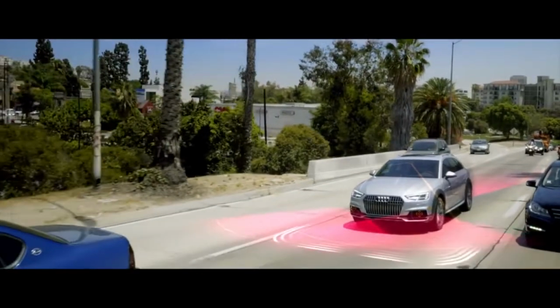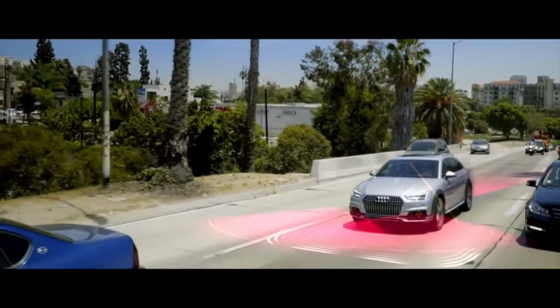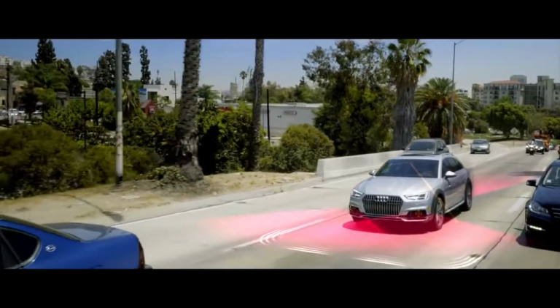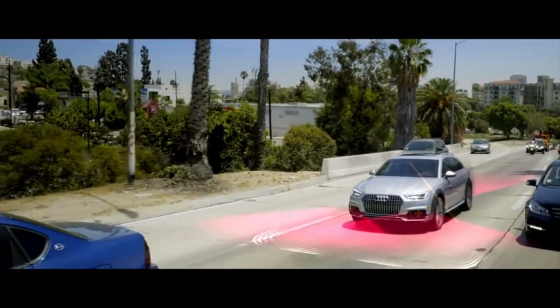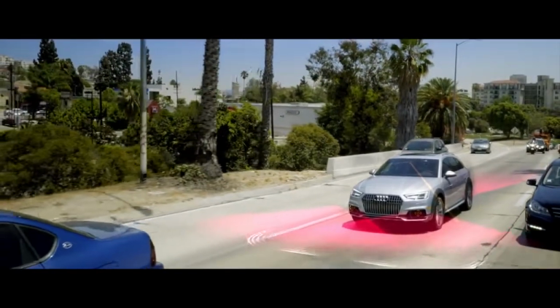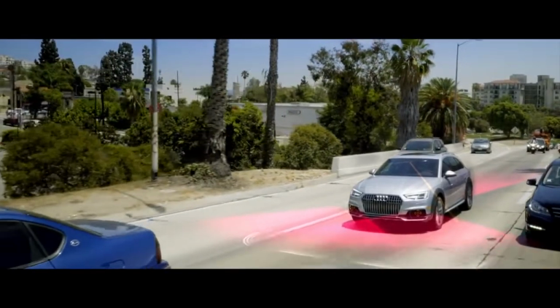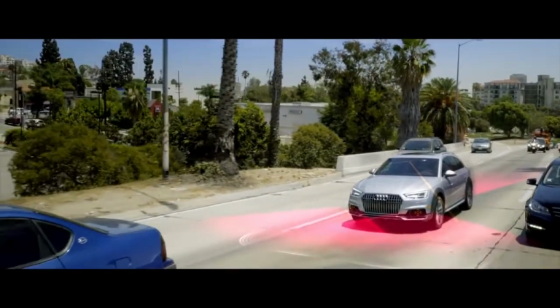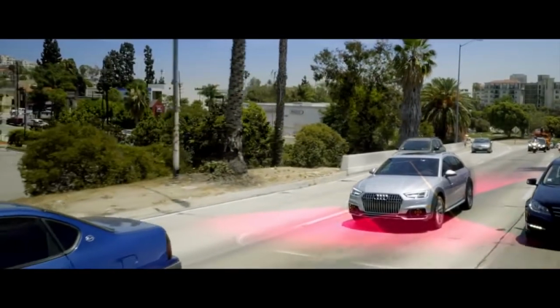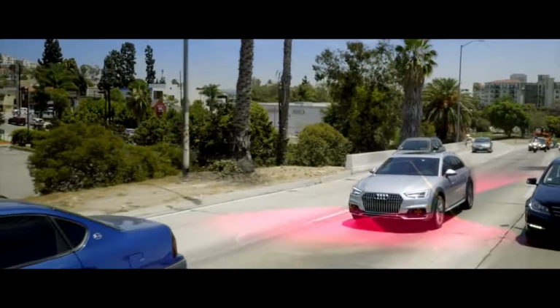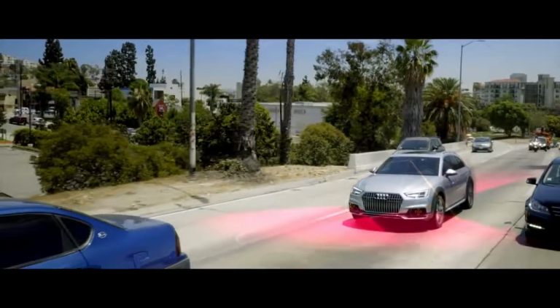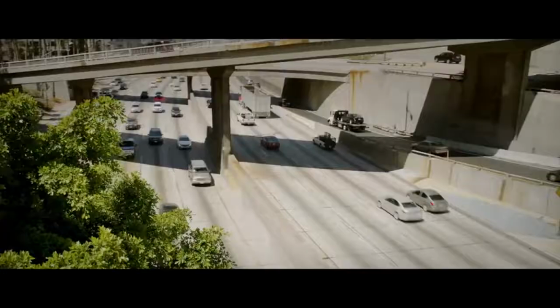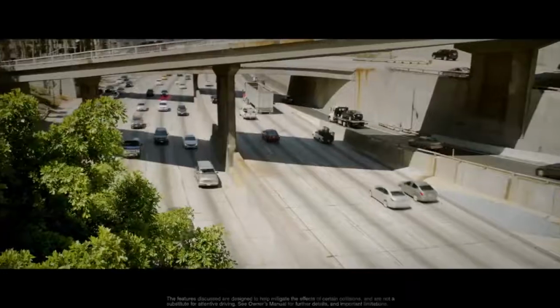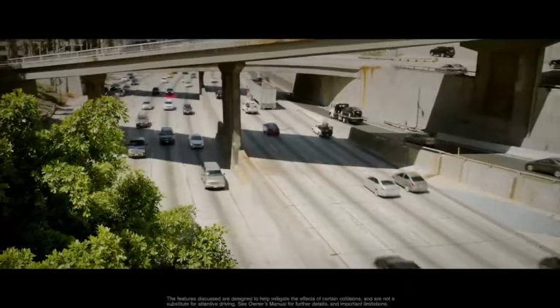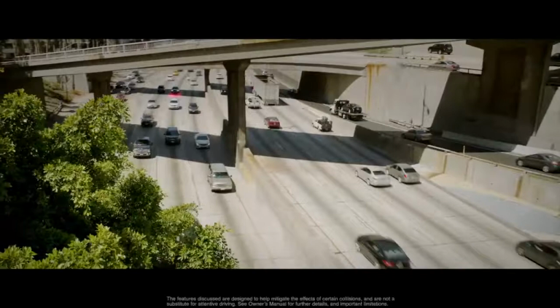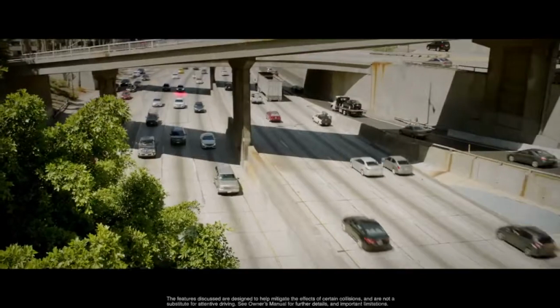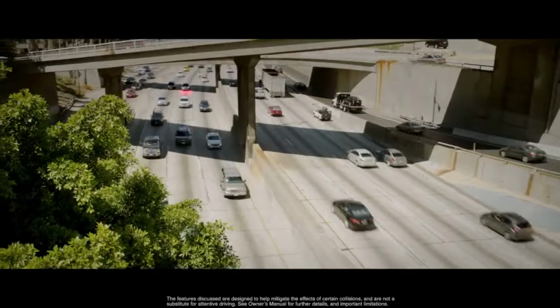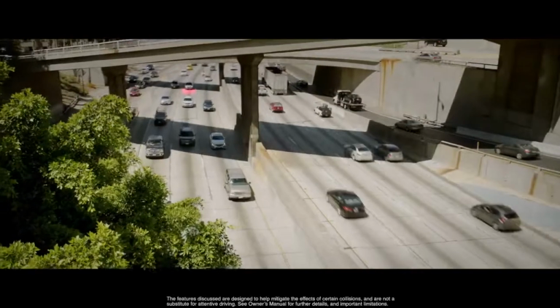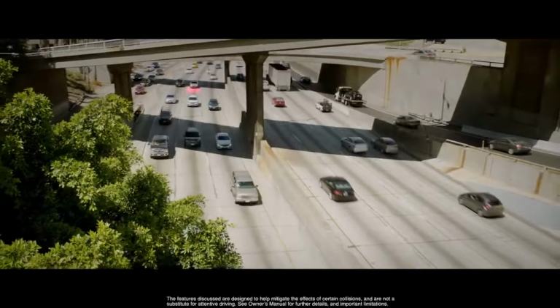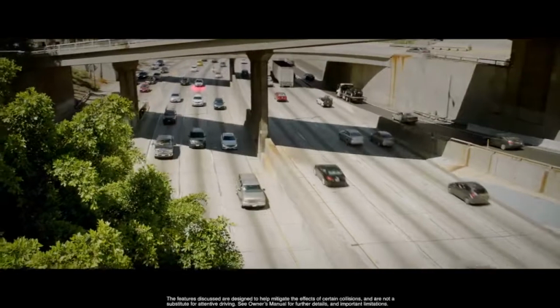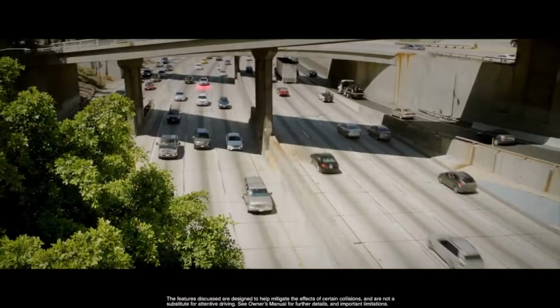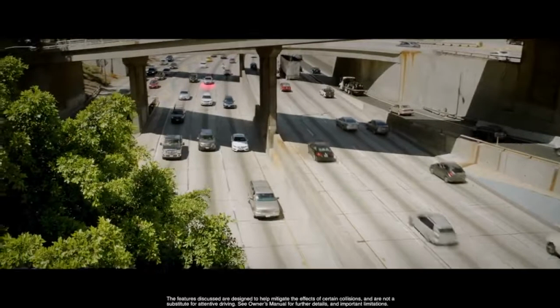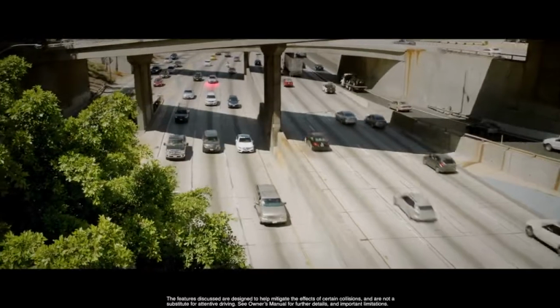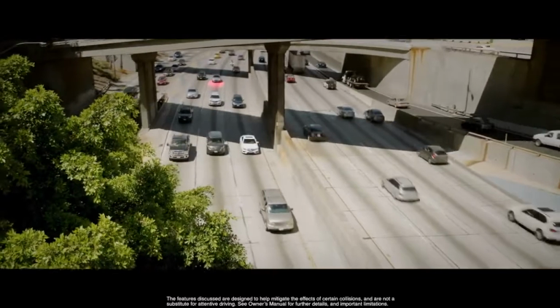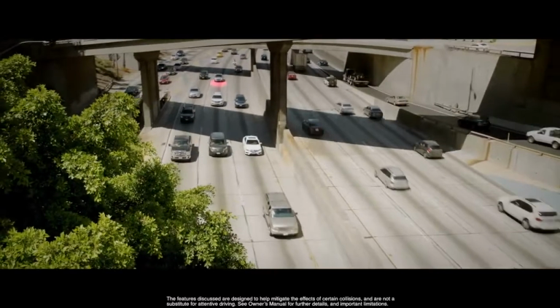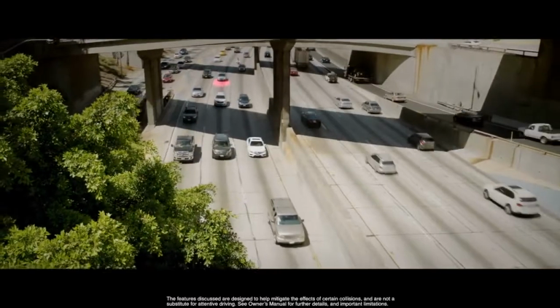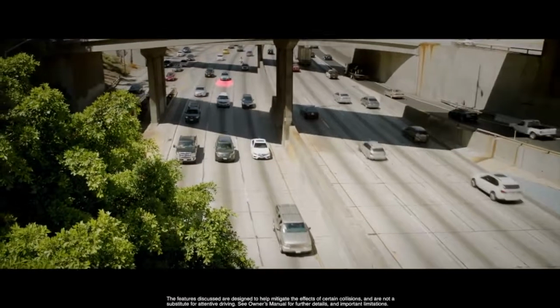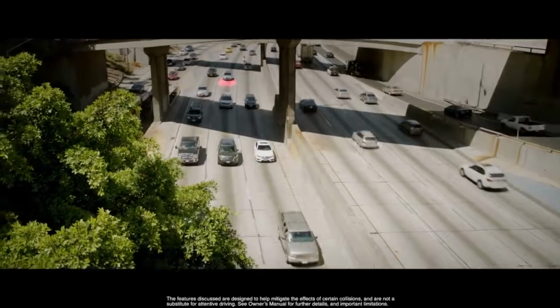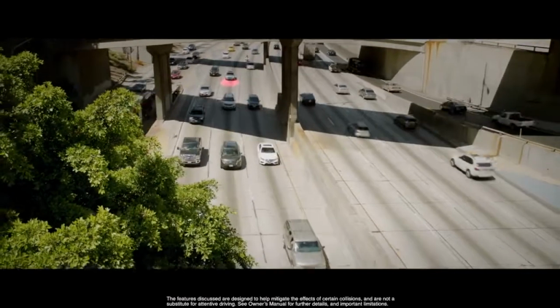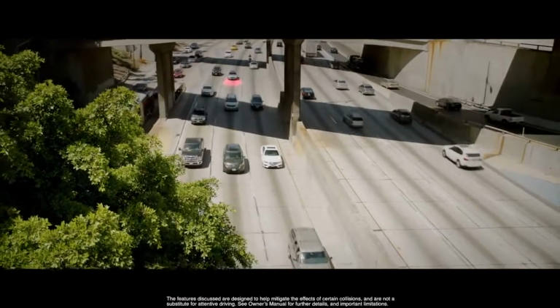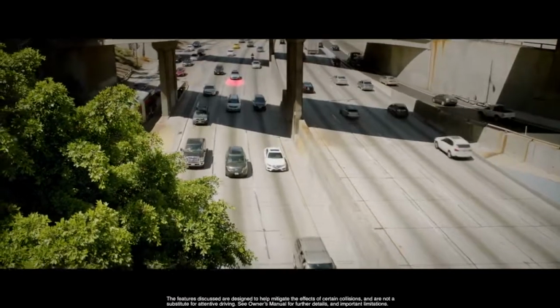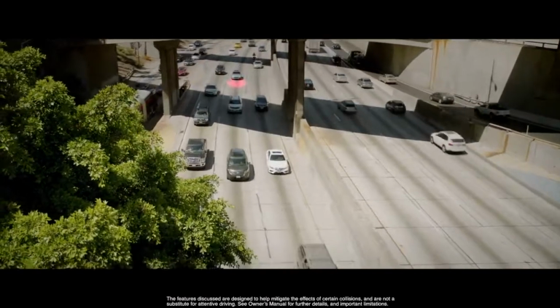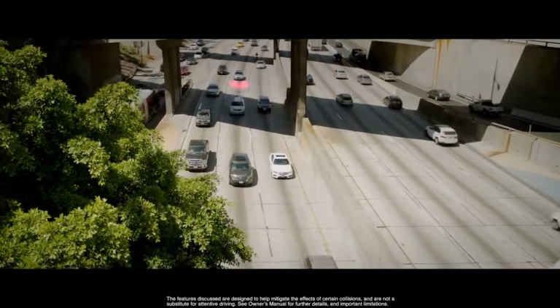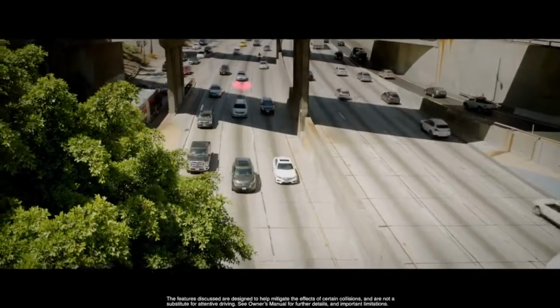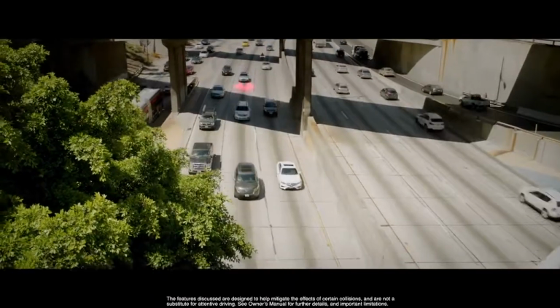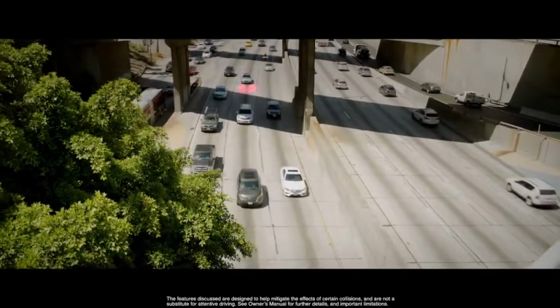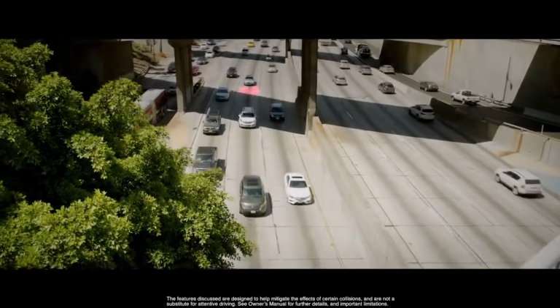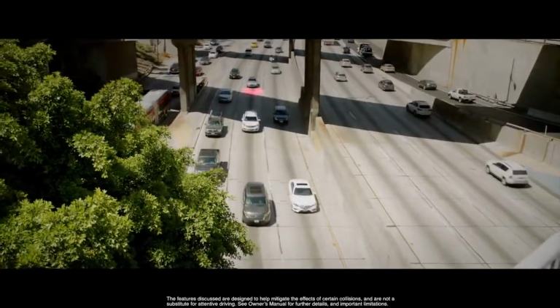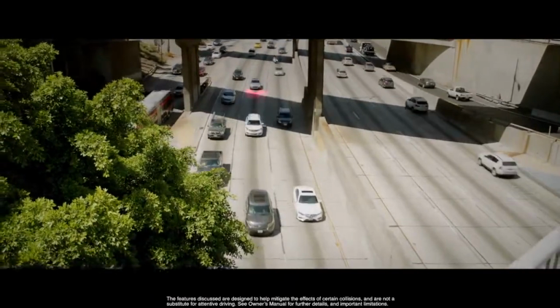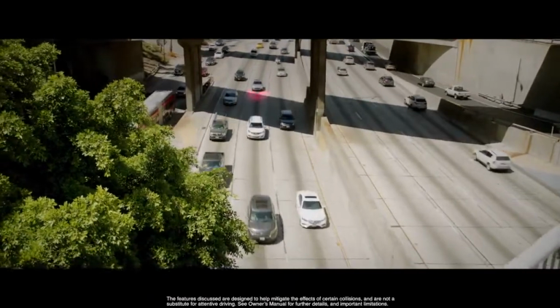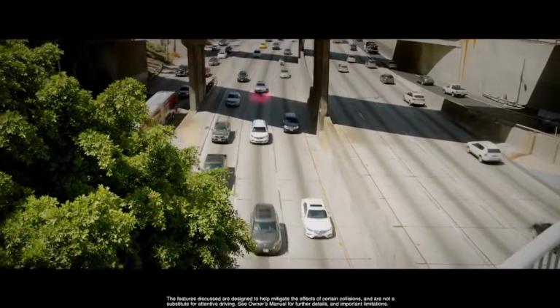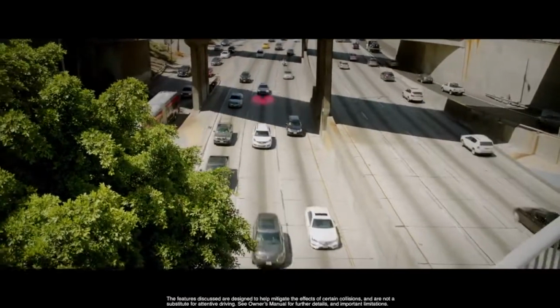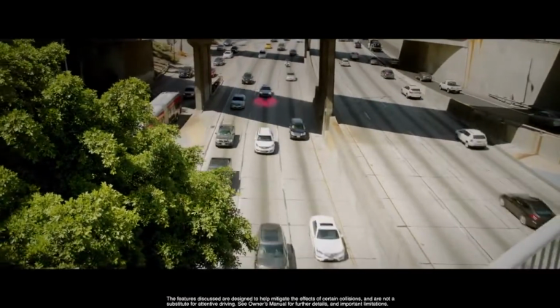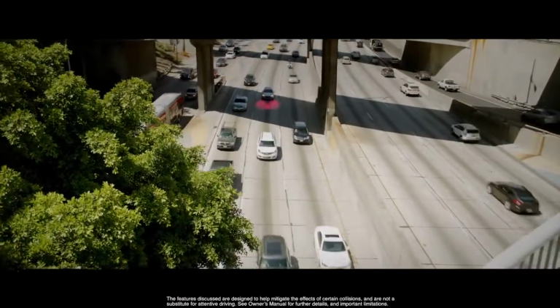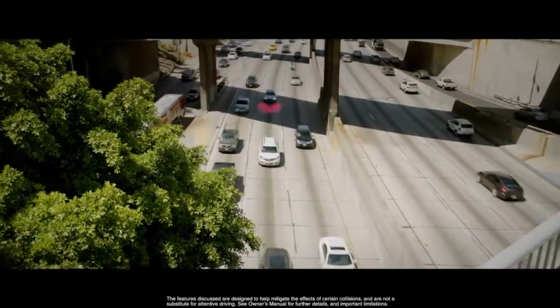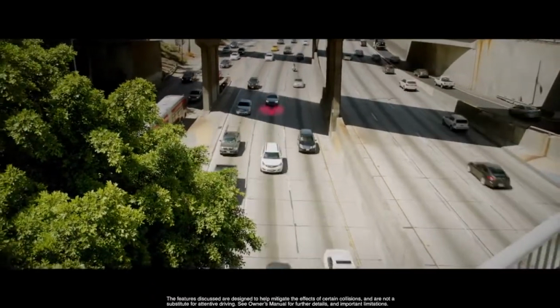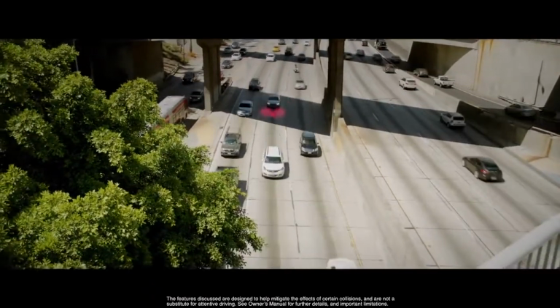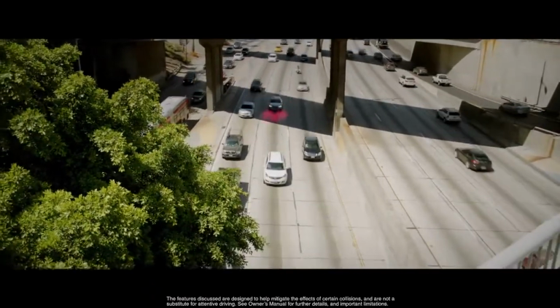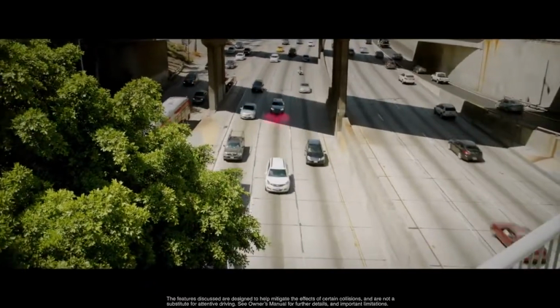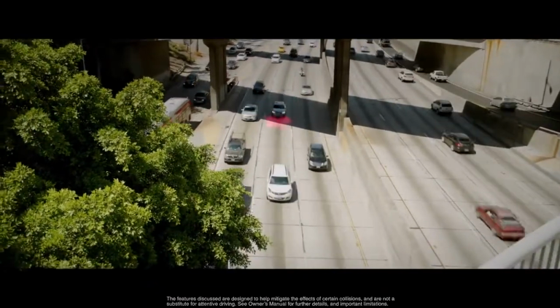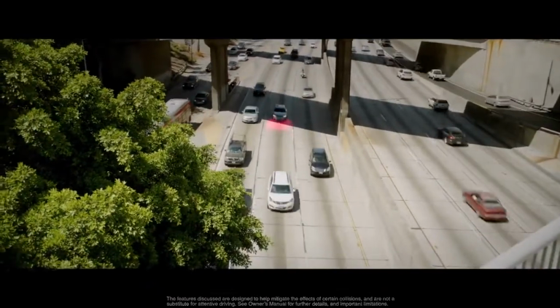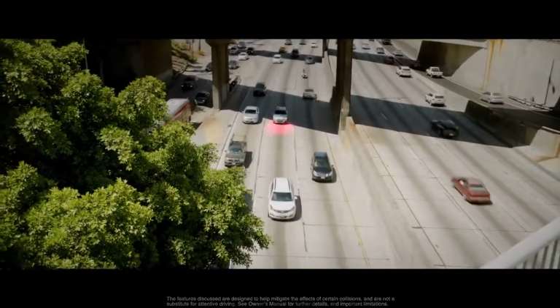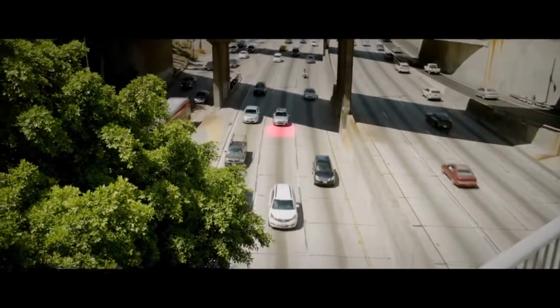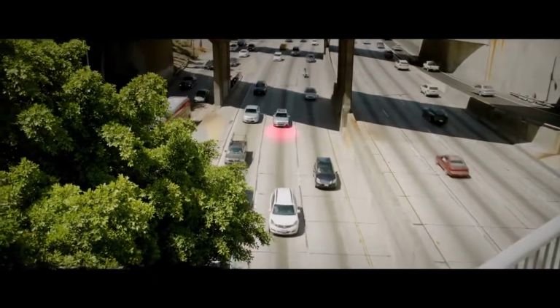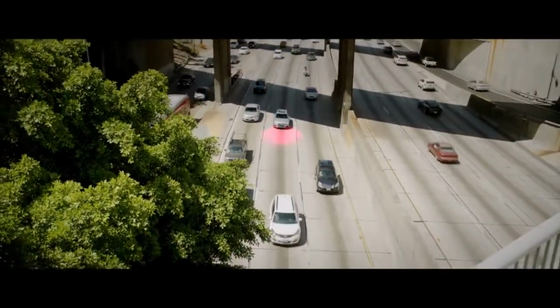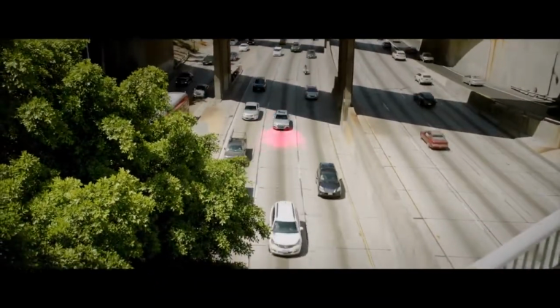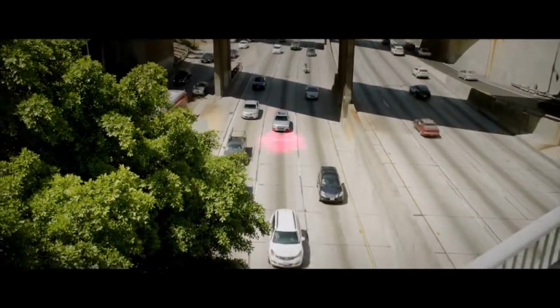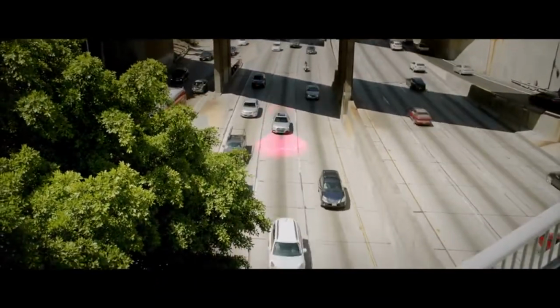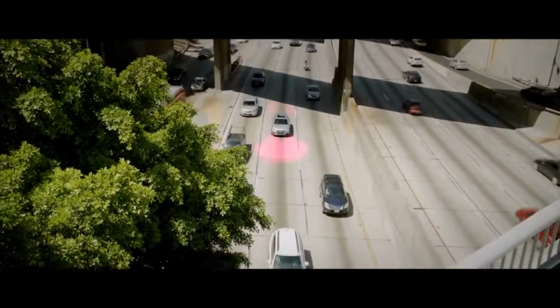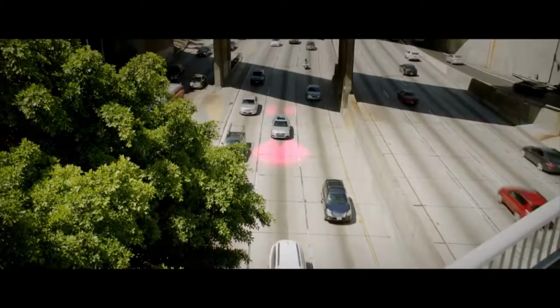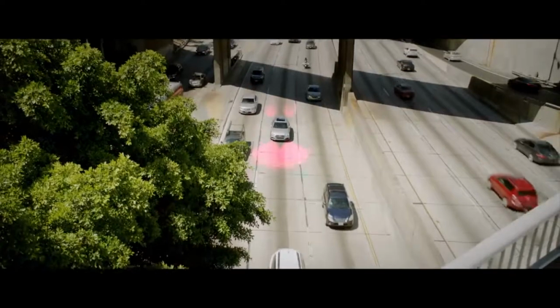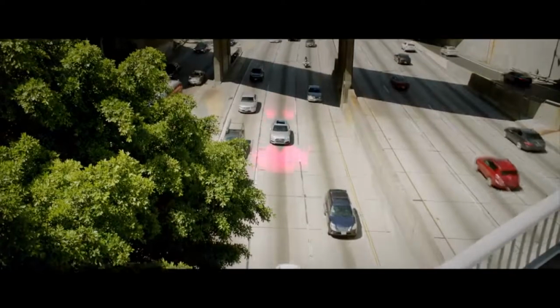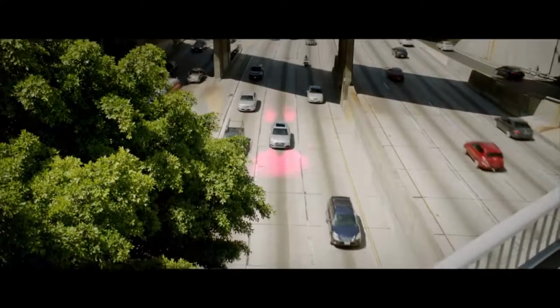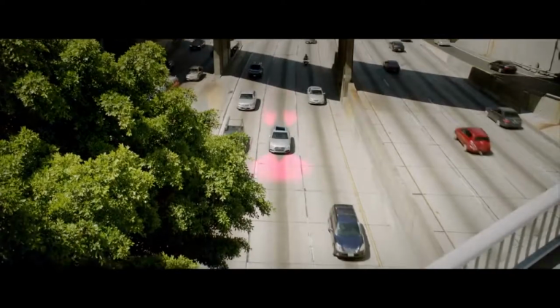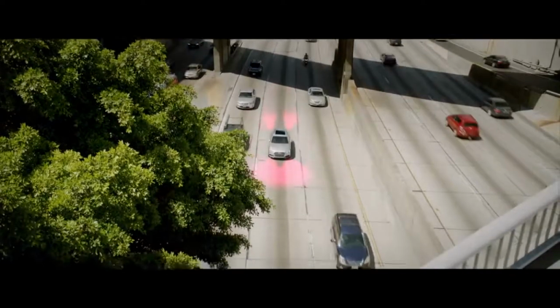These driver assistance systems are just some of the ways the A4 Allroad redefines the limits in what drive technology means in this class.